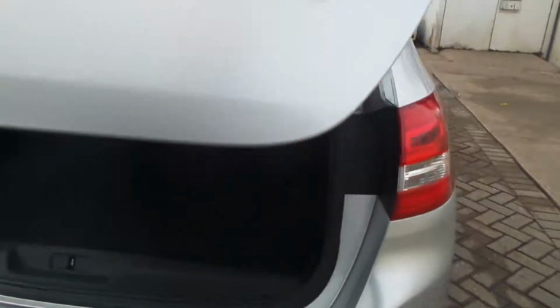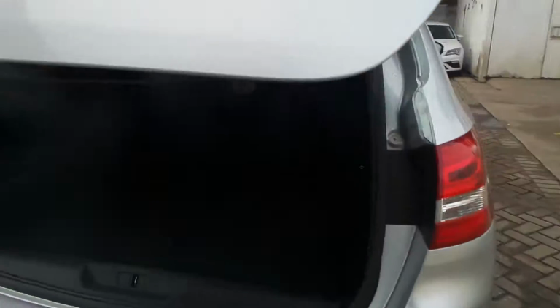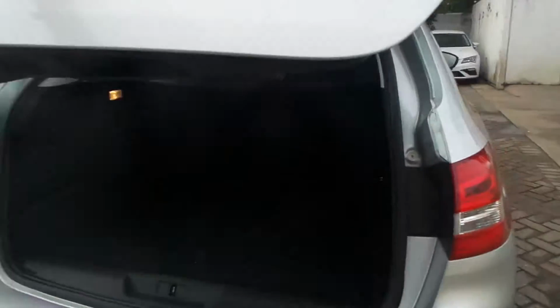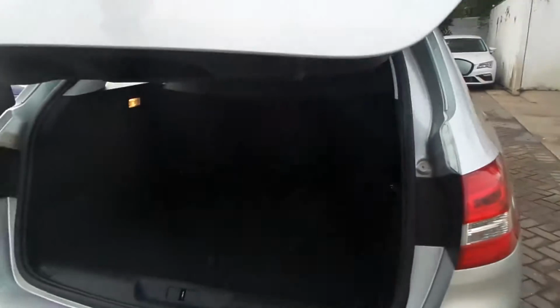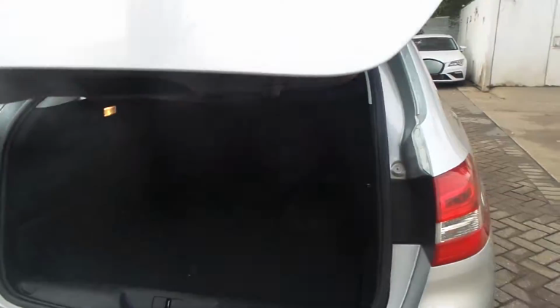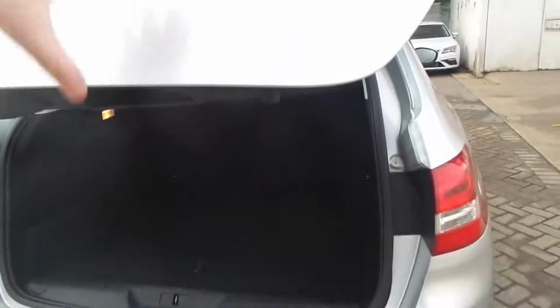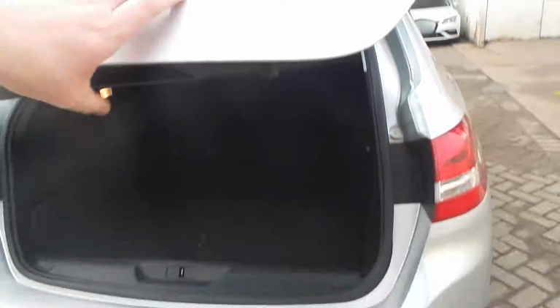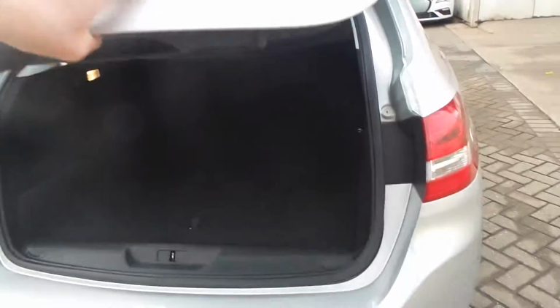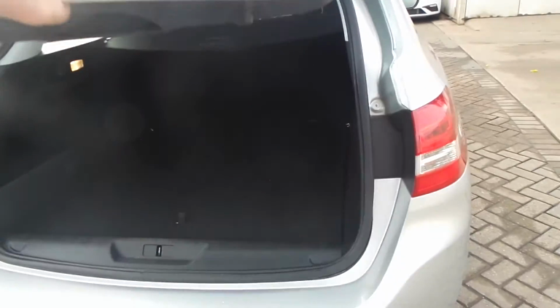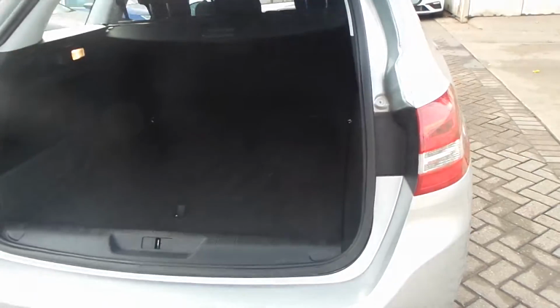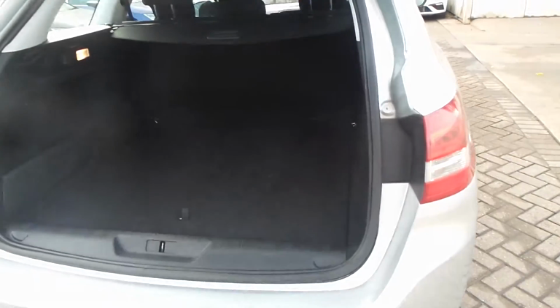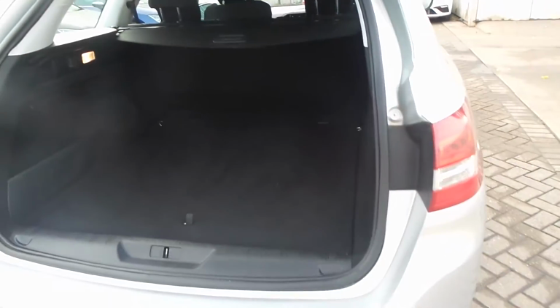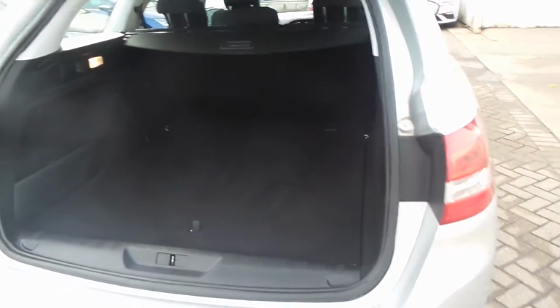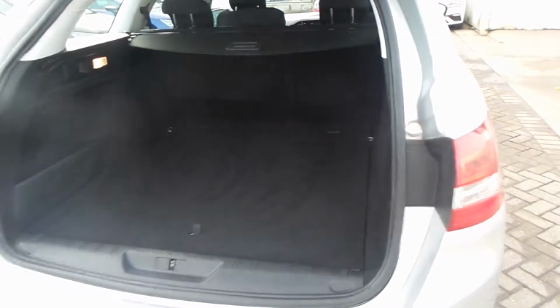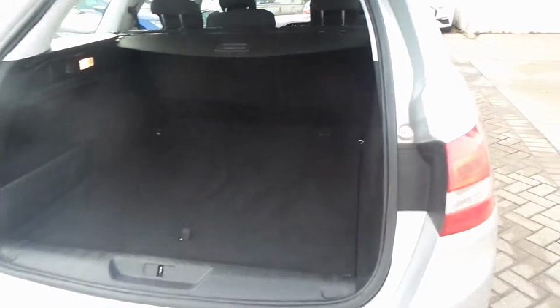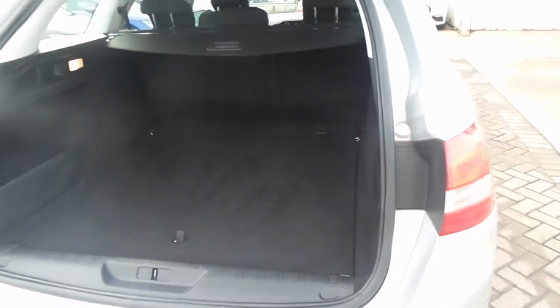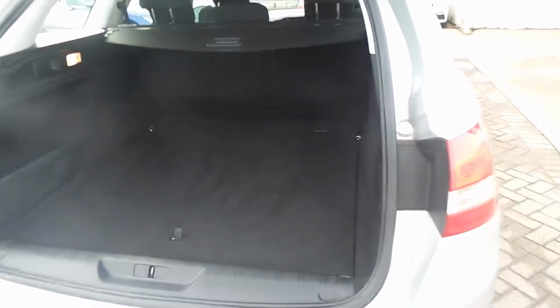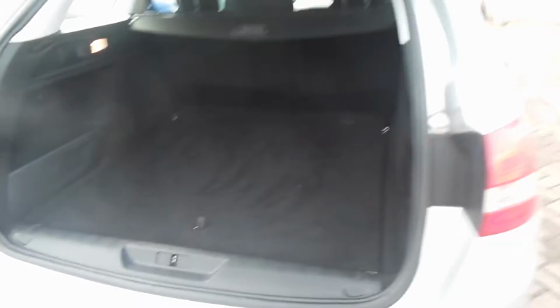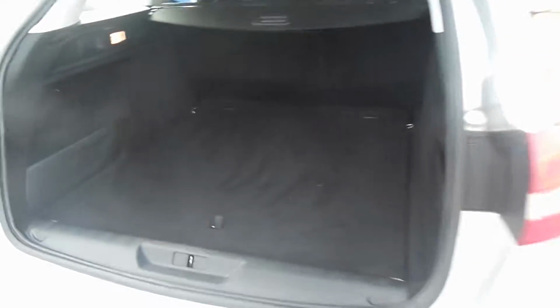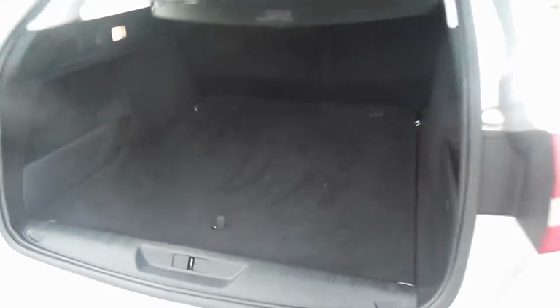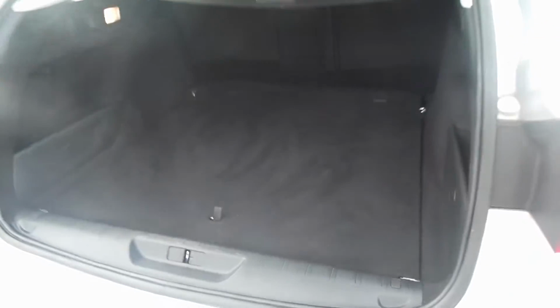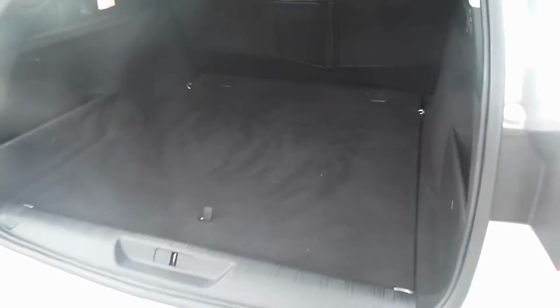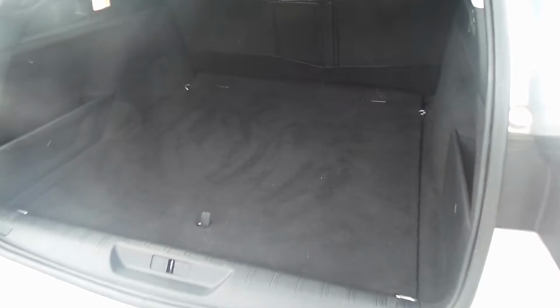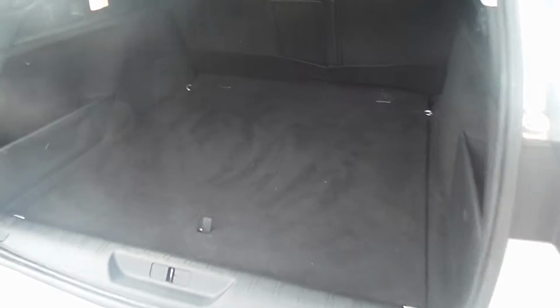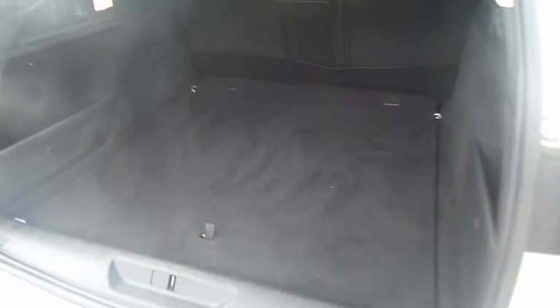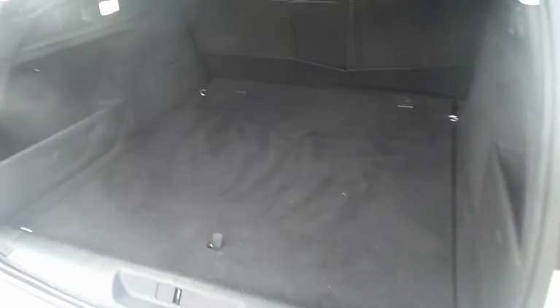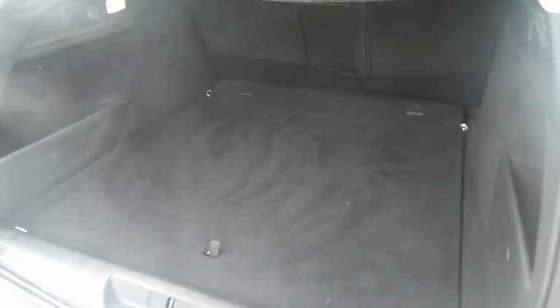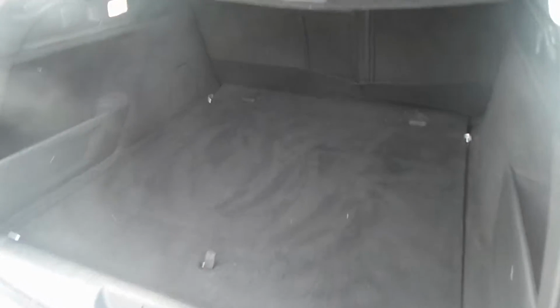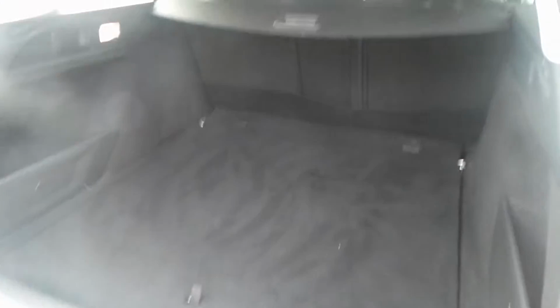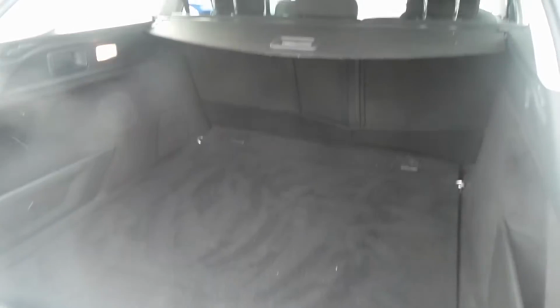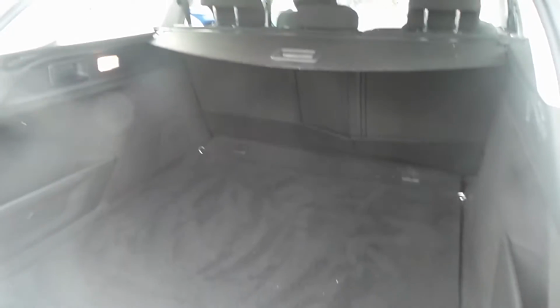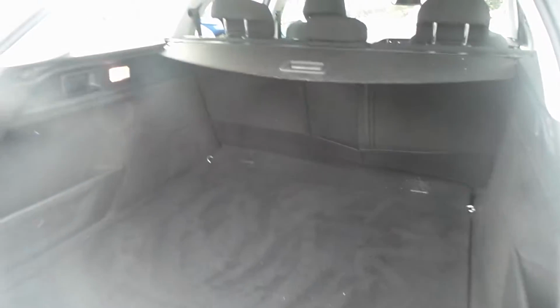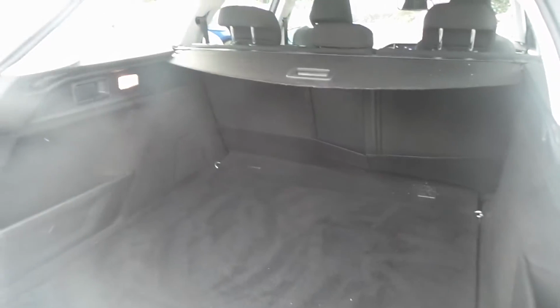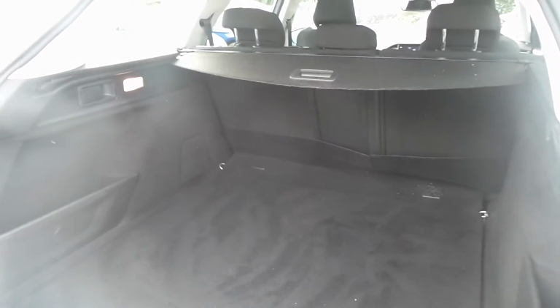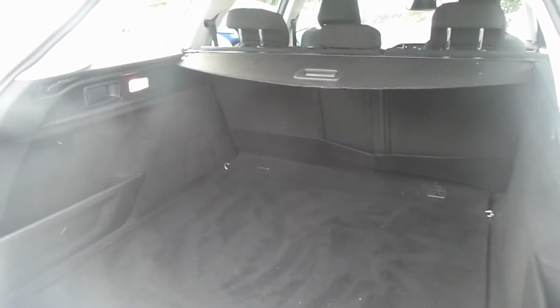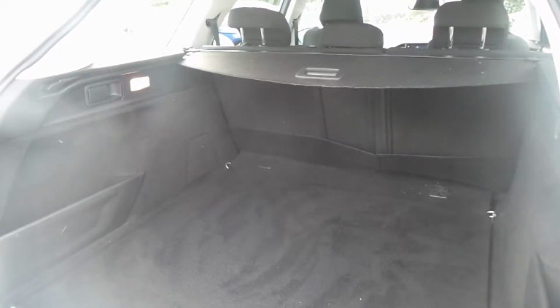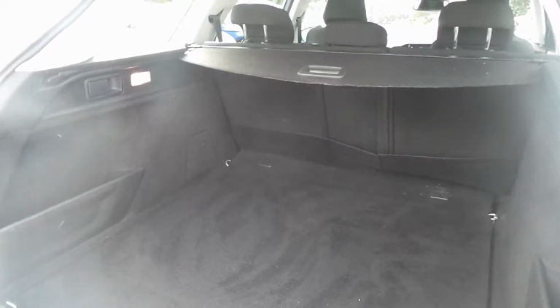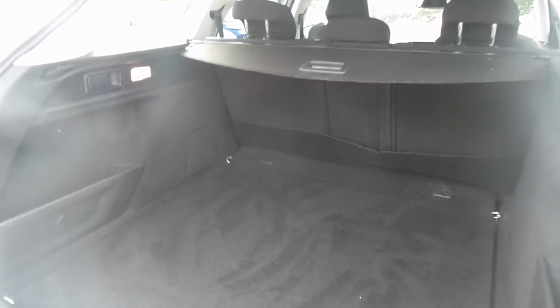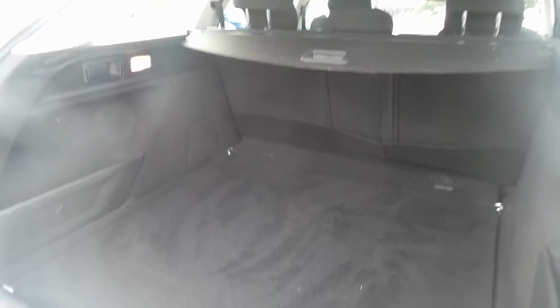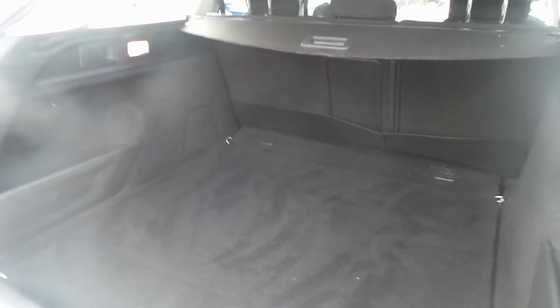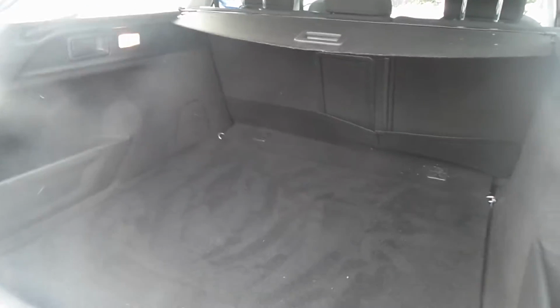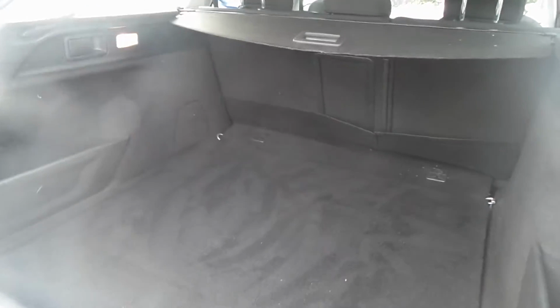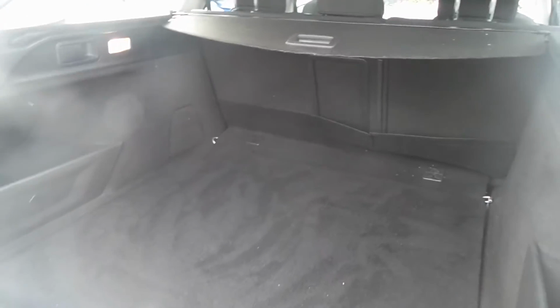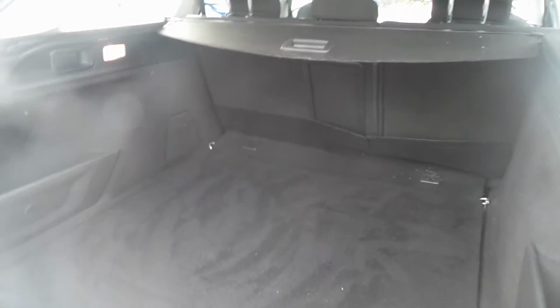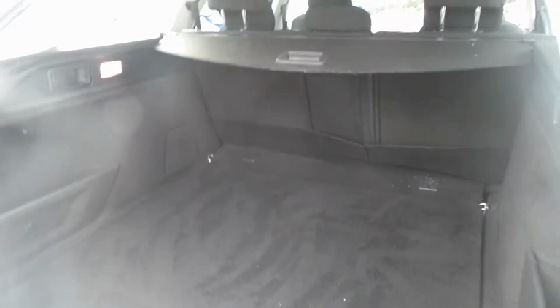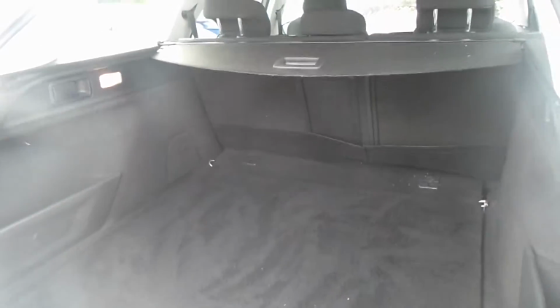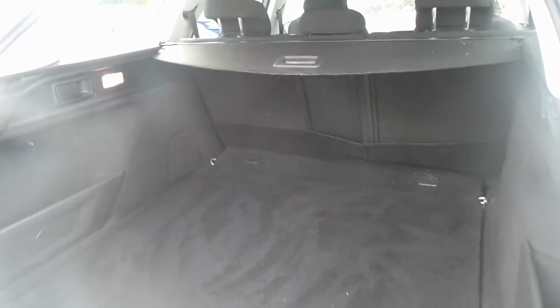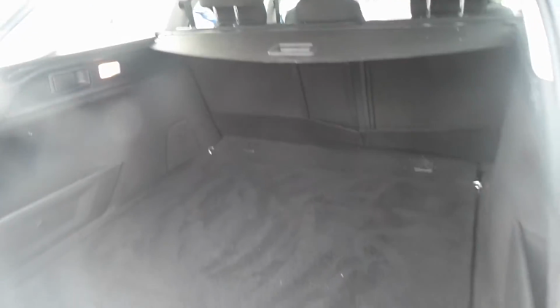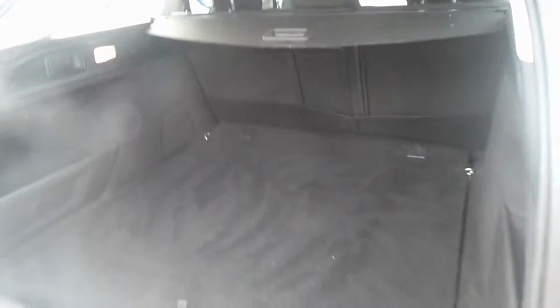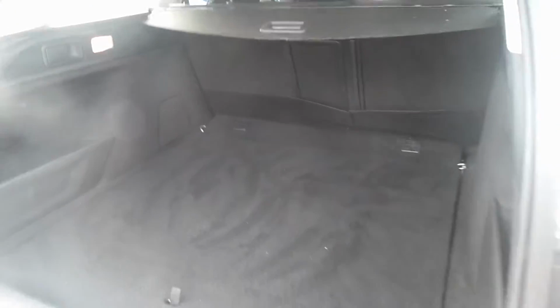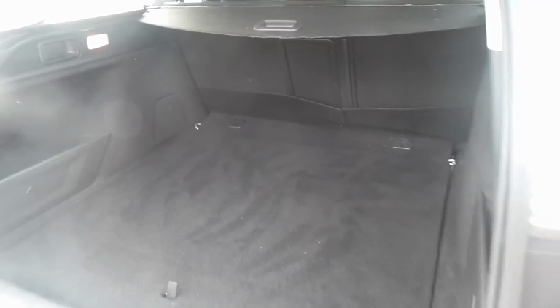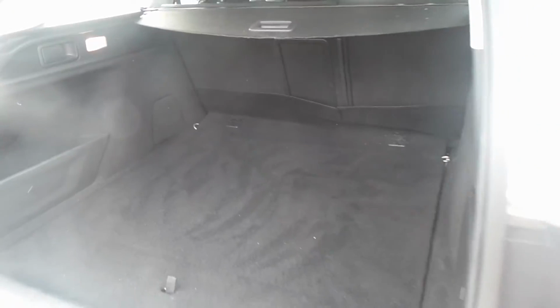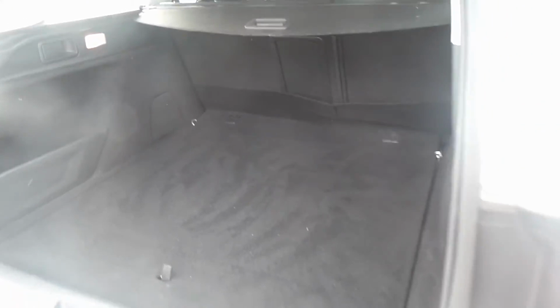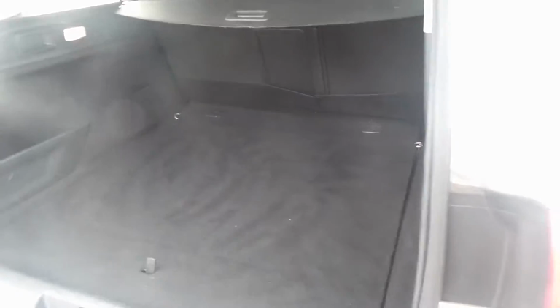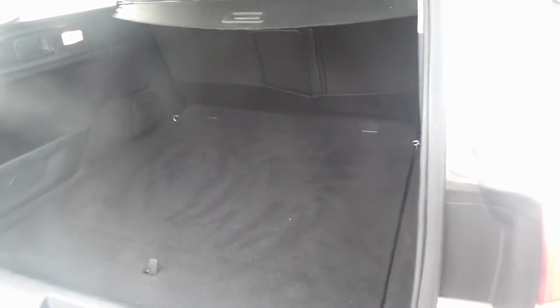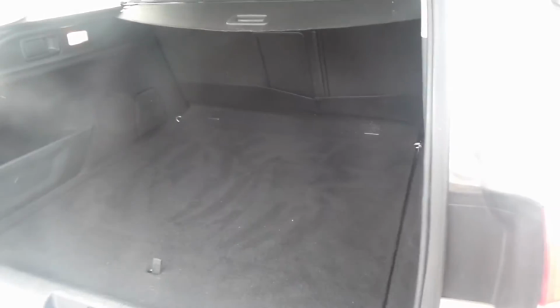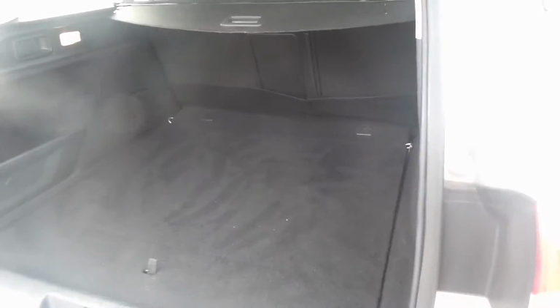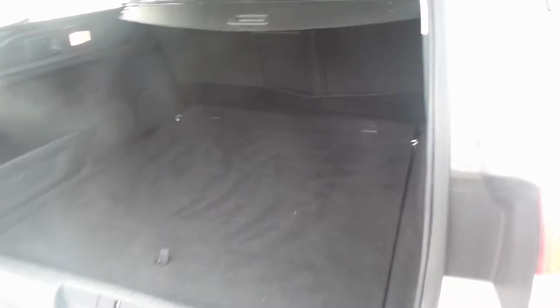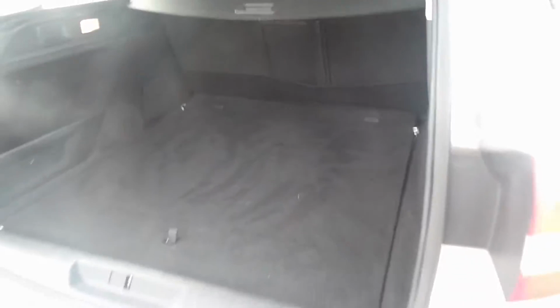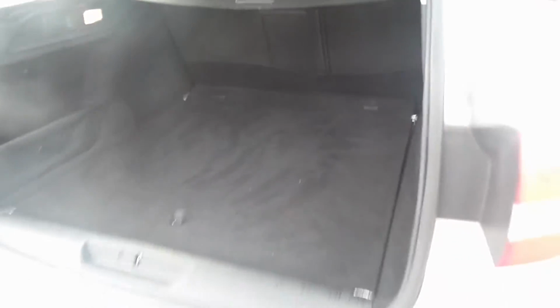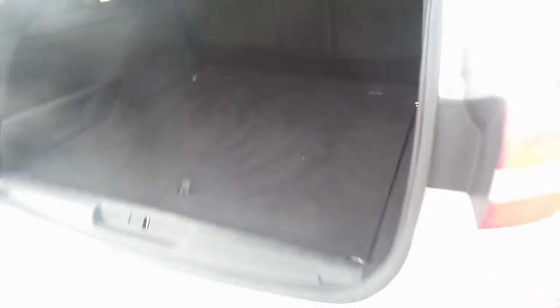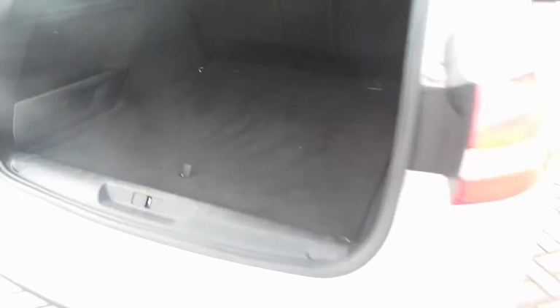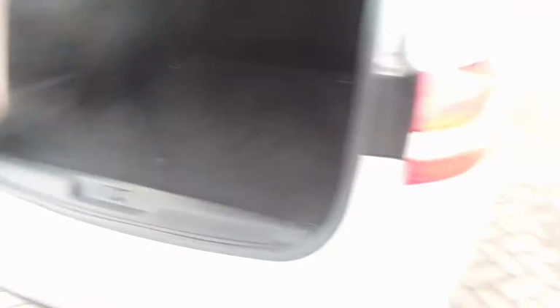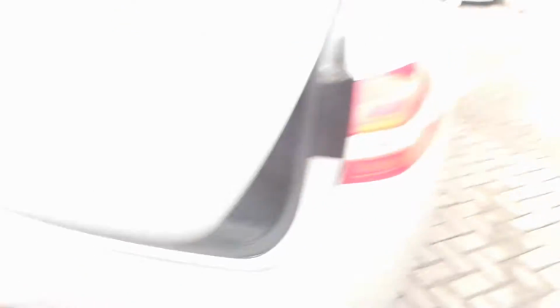Now the Peugeot 308 SW does have a huge boot there, with a flat loading bay.